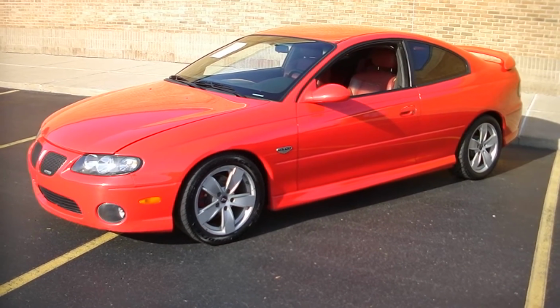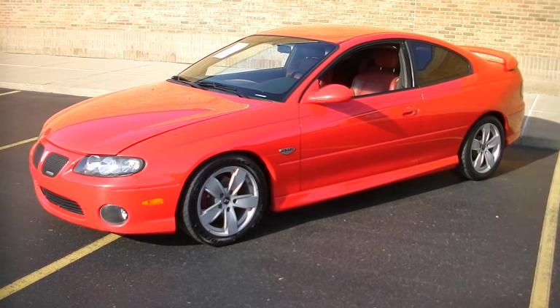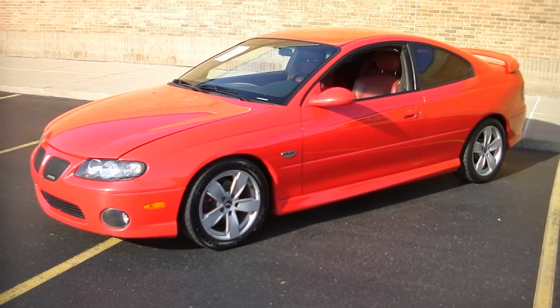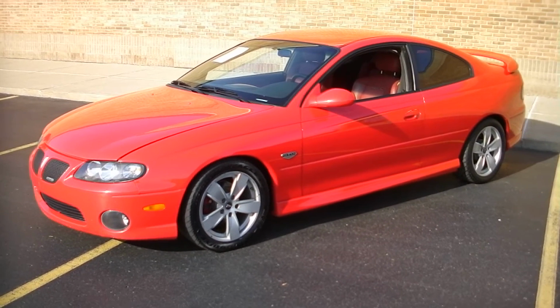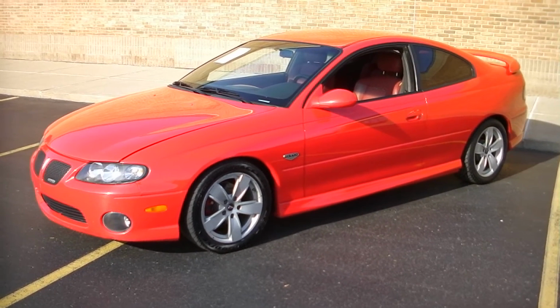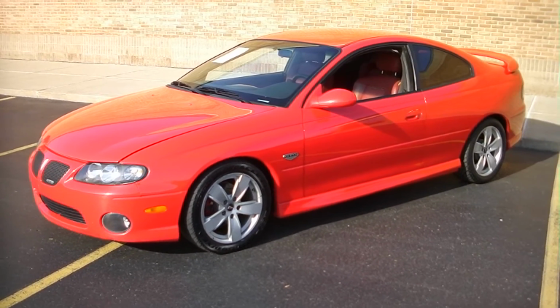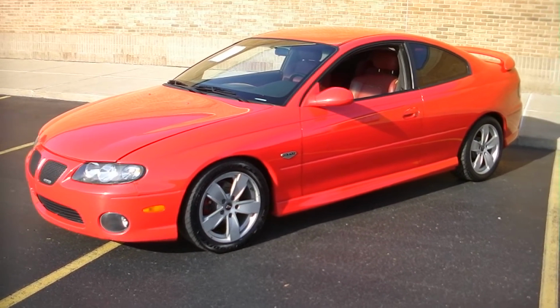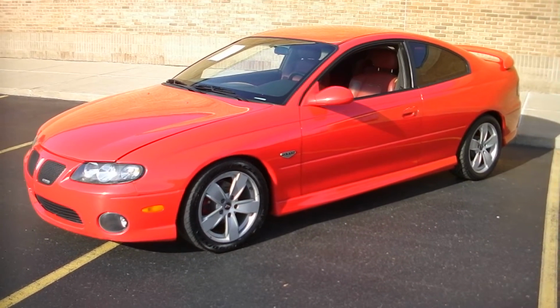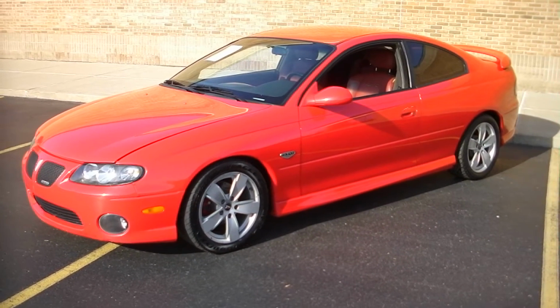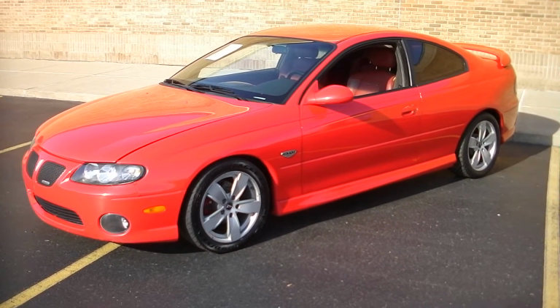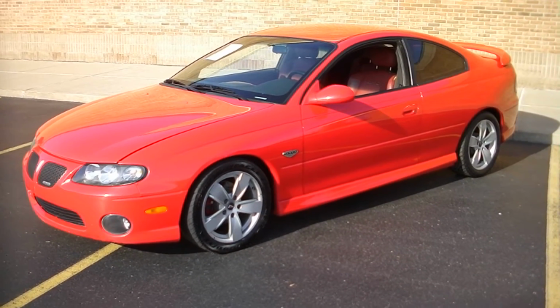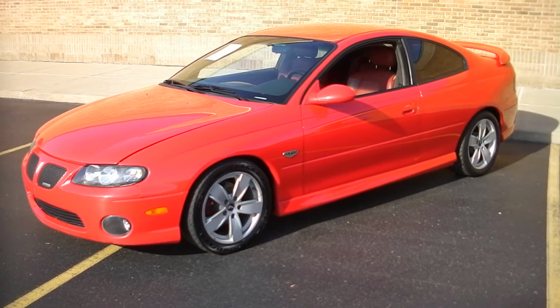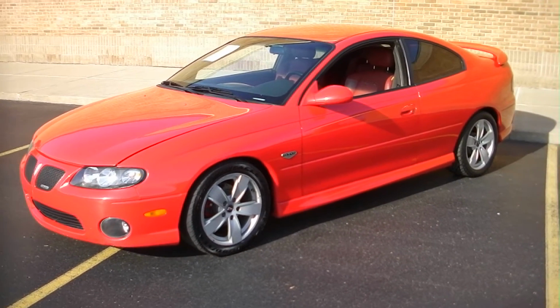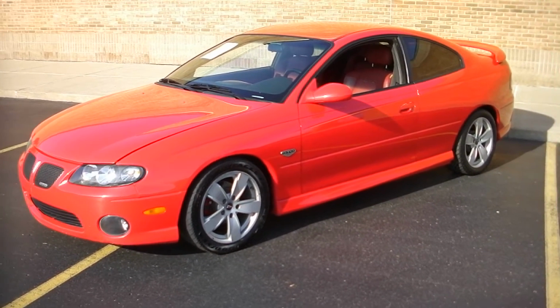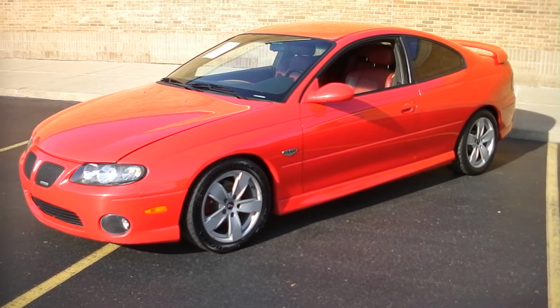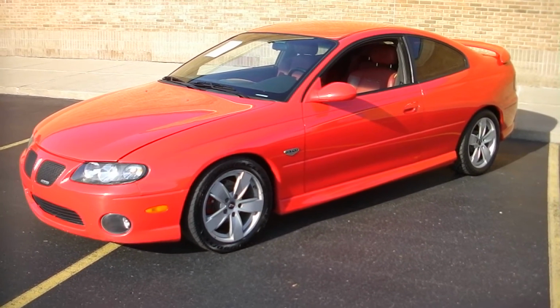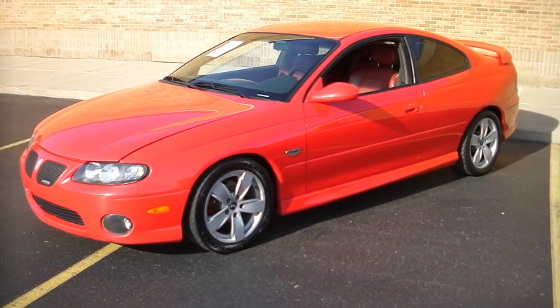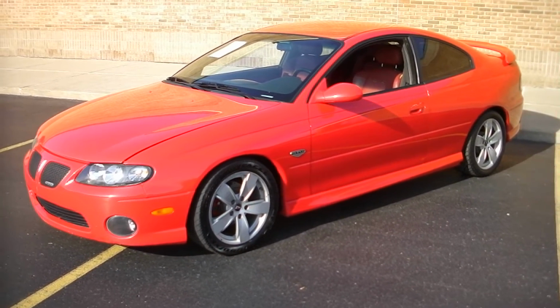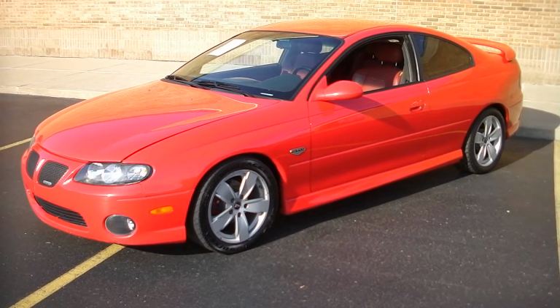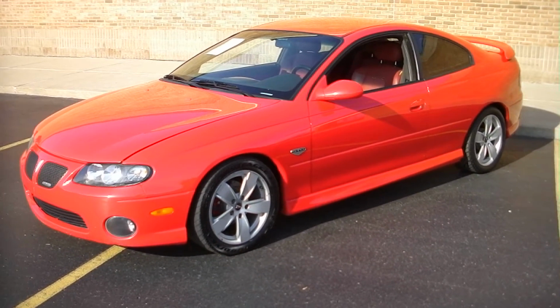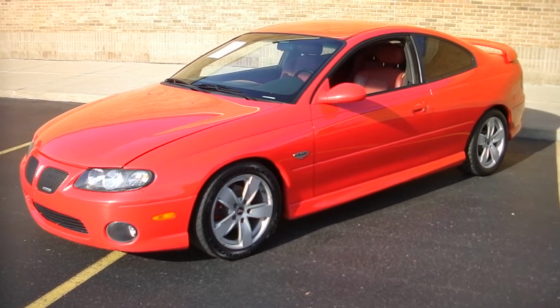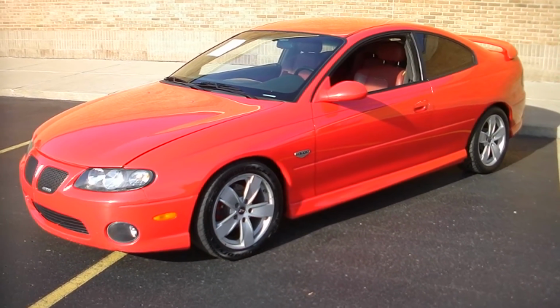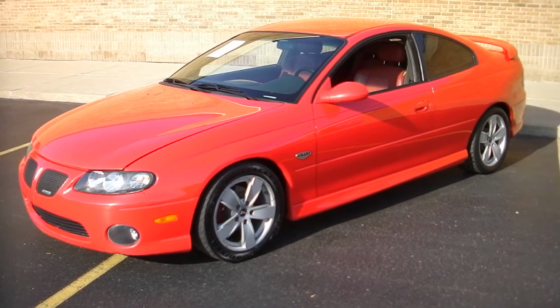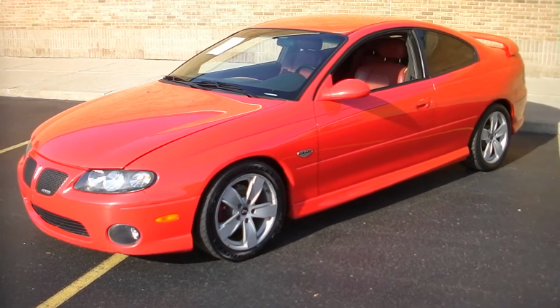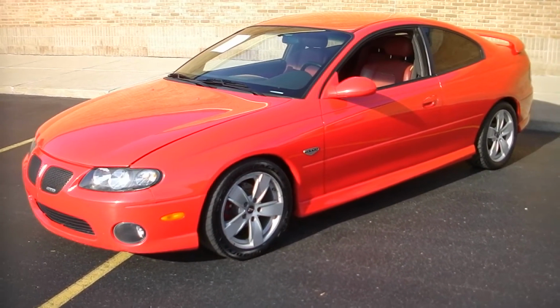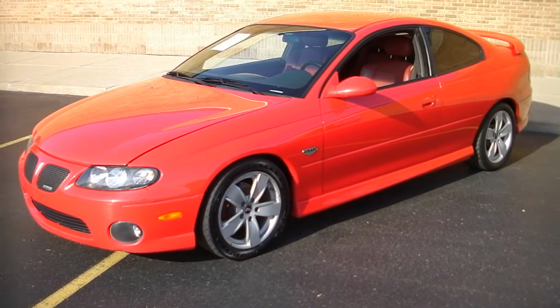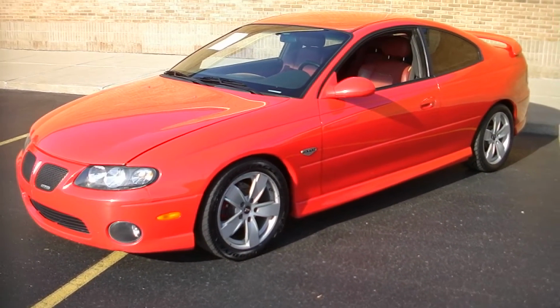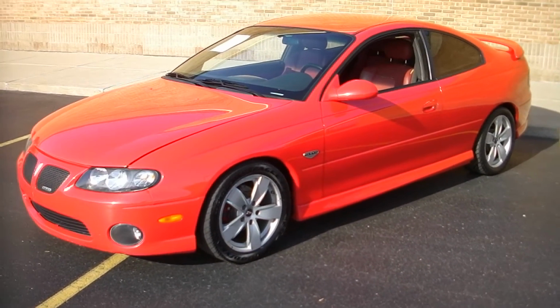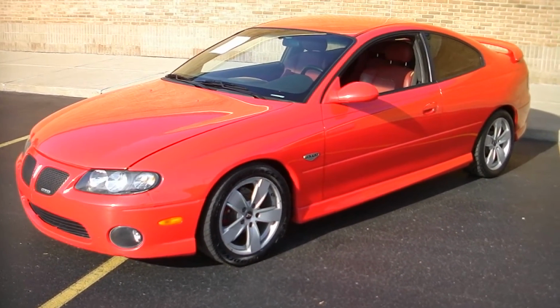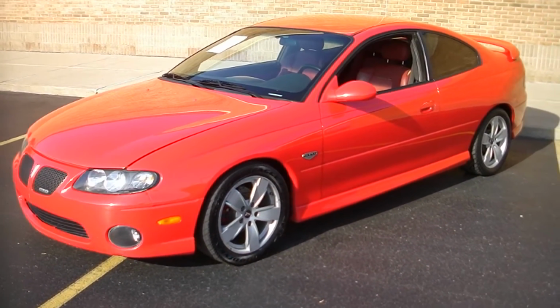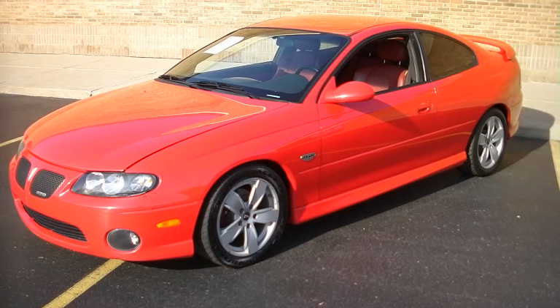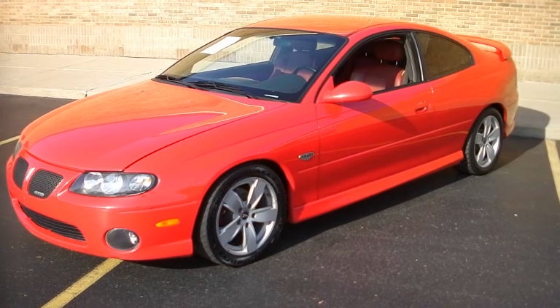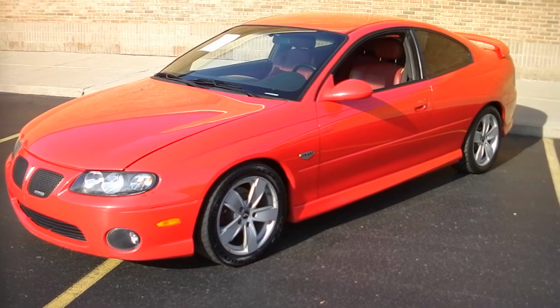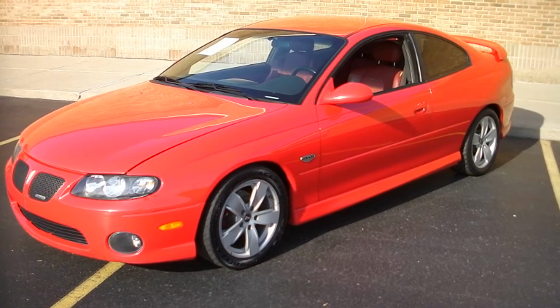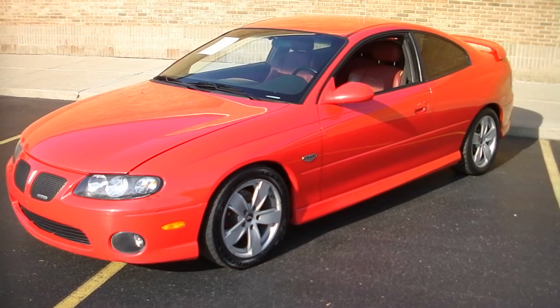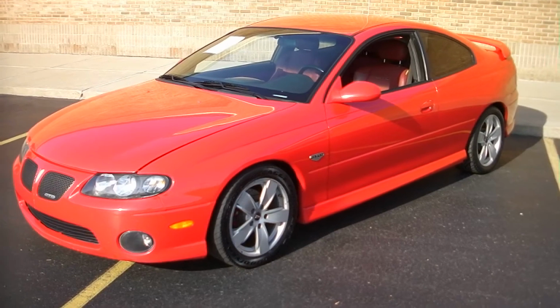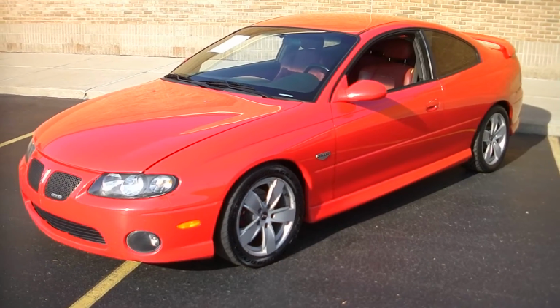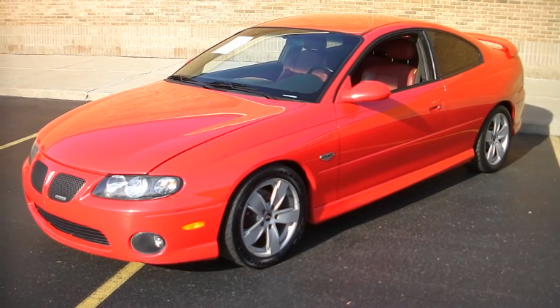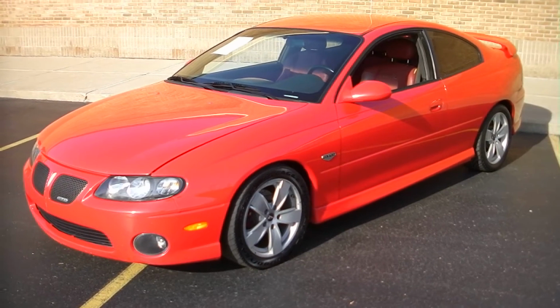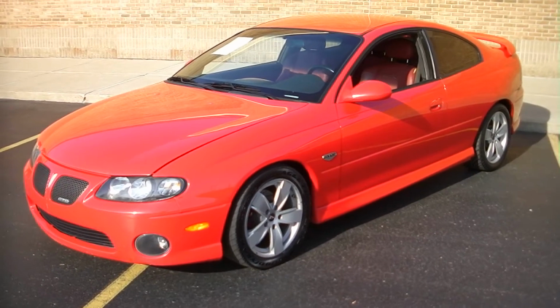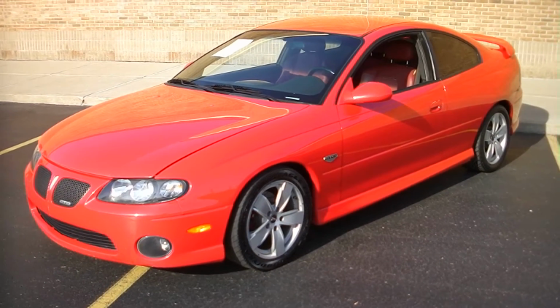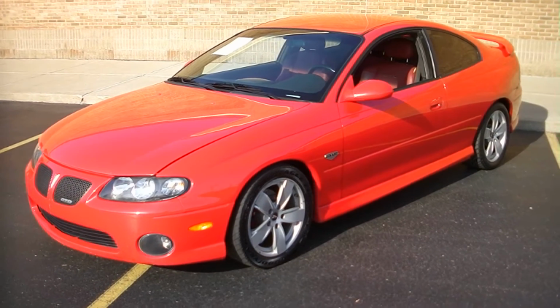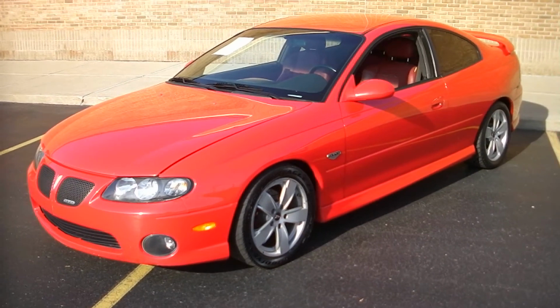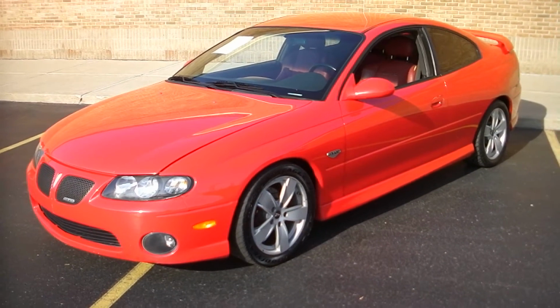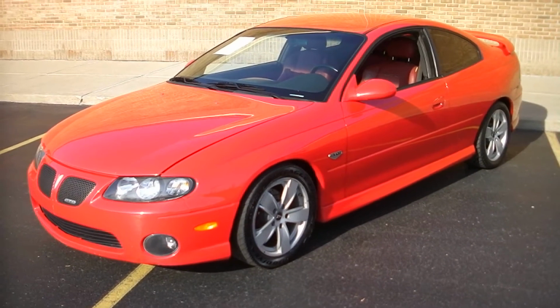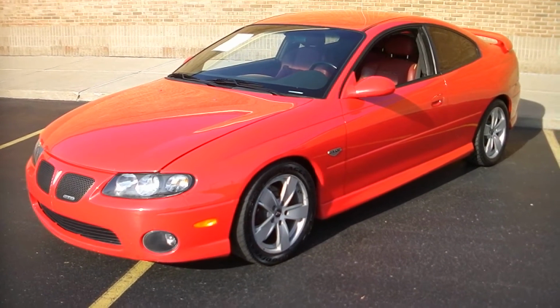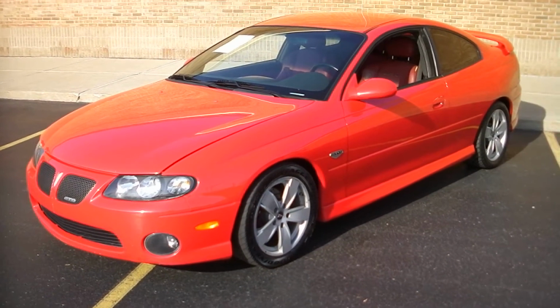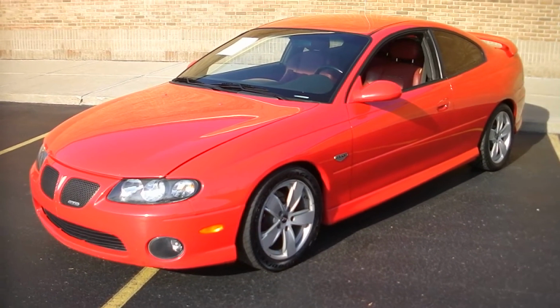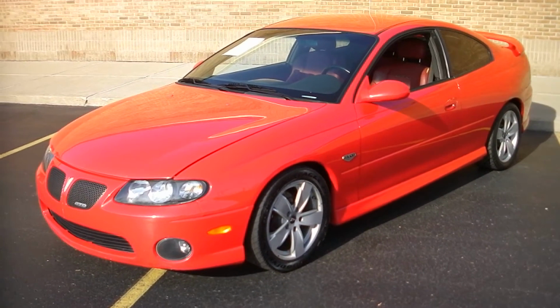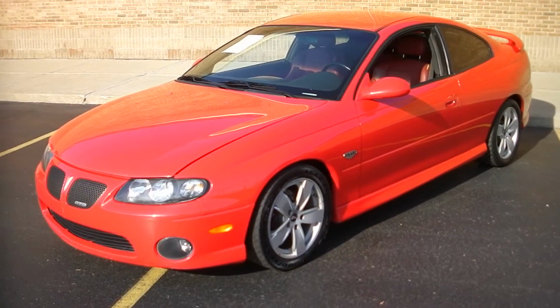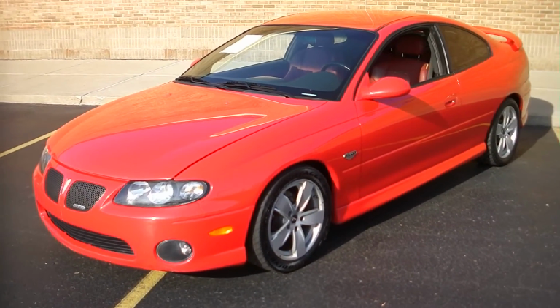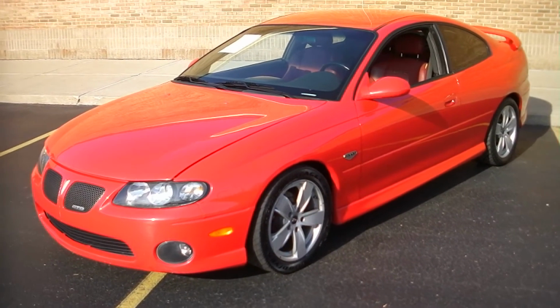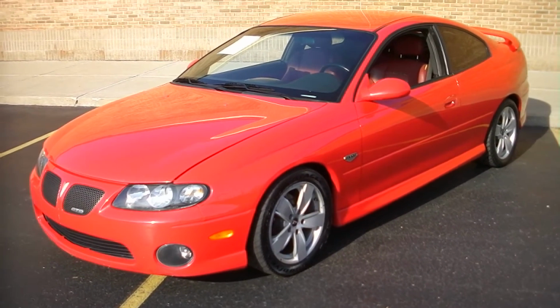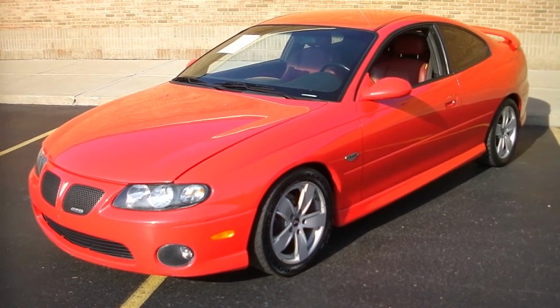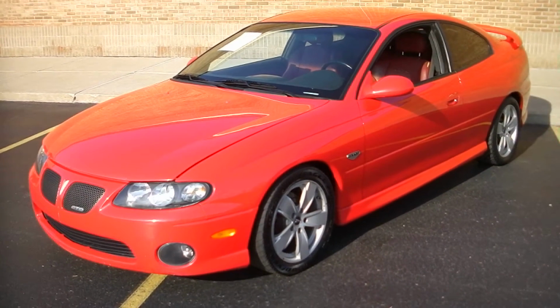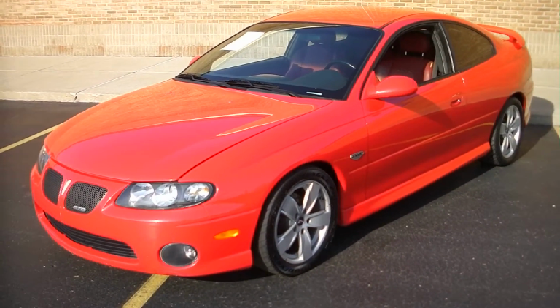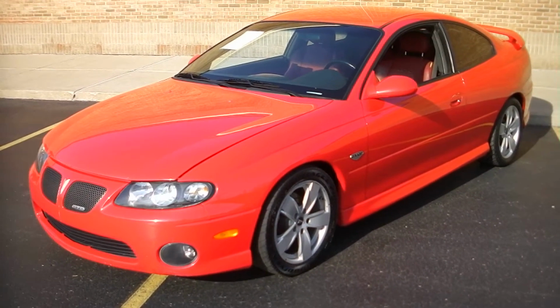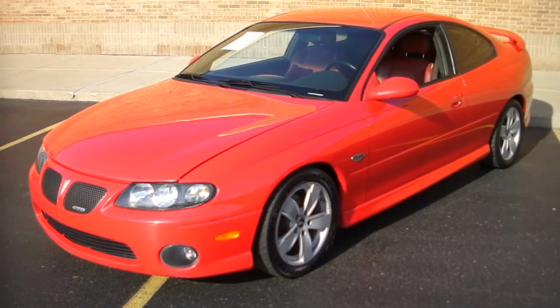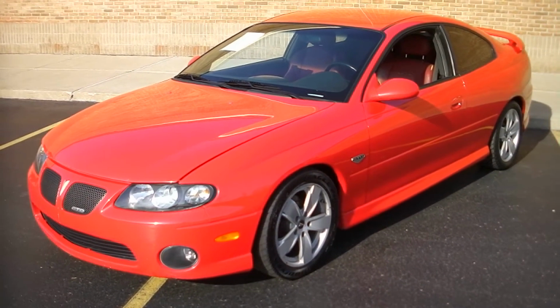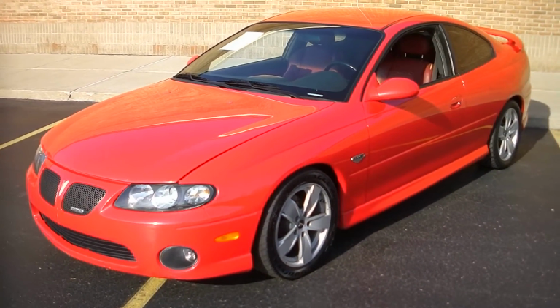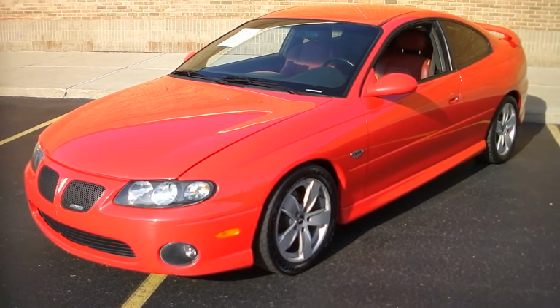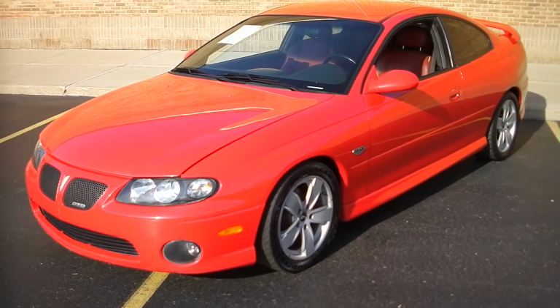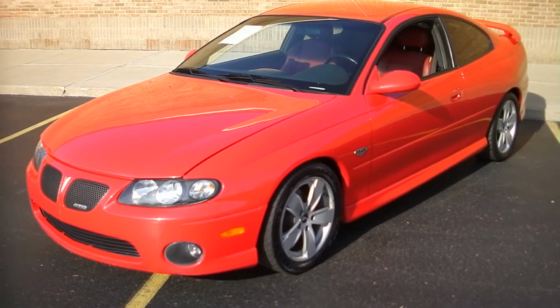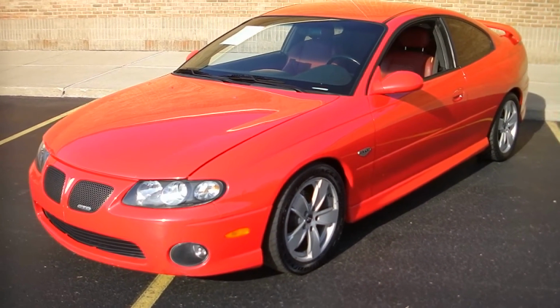Hello everyone, Dave here from Showdown Auto. Going to do a quick little walk around — we just got this car in today. The 2004 GTO.